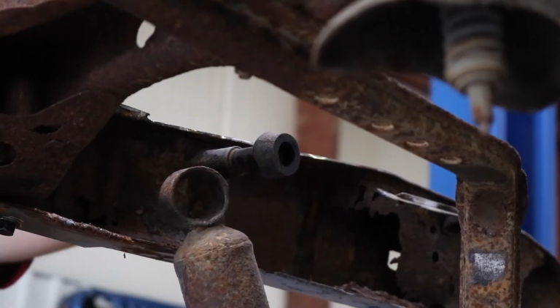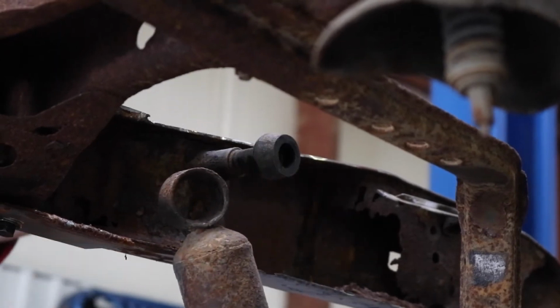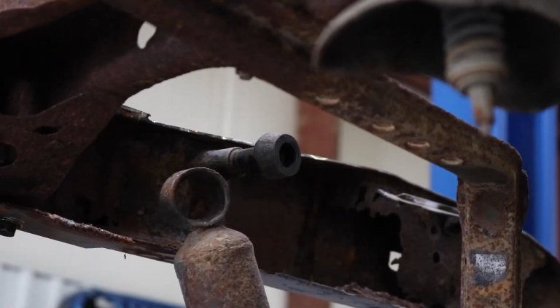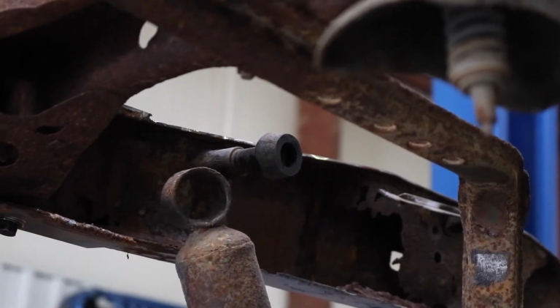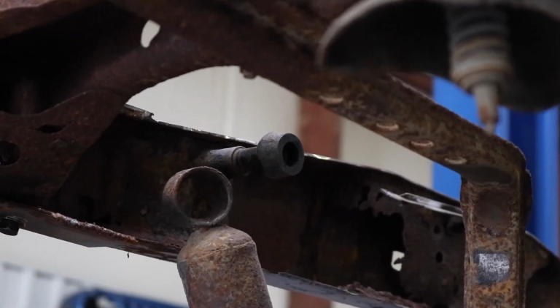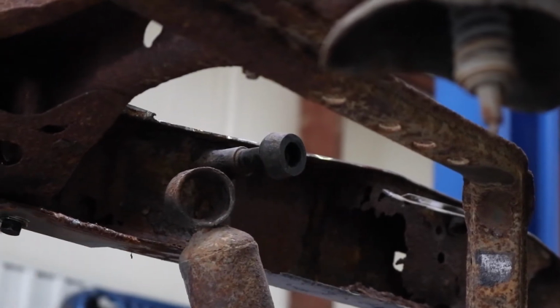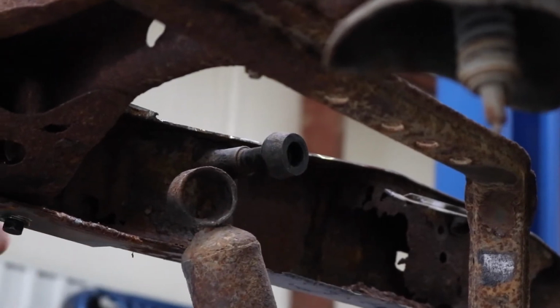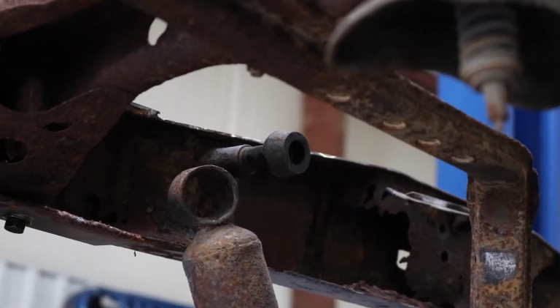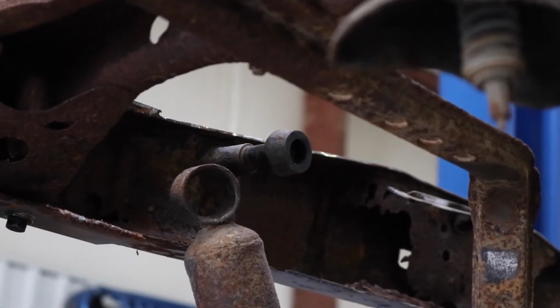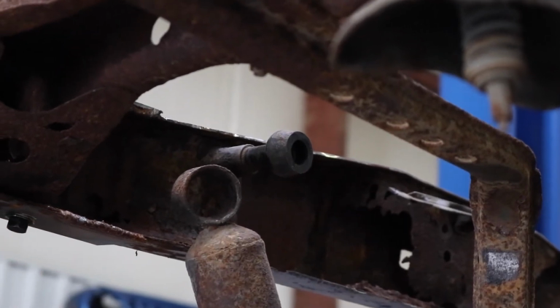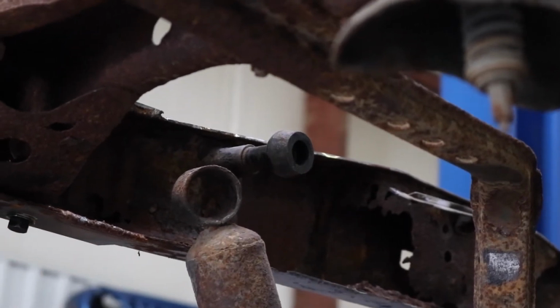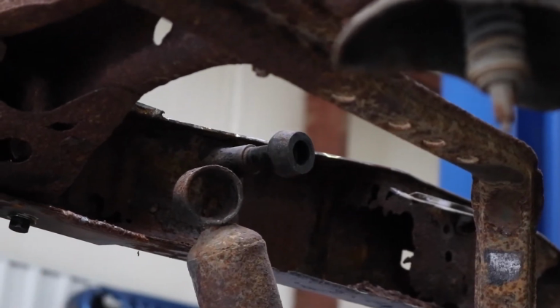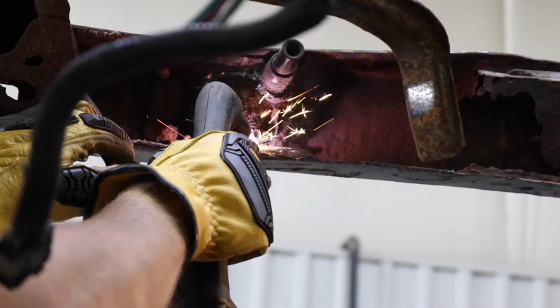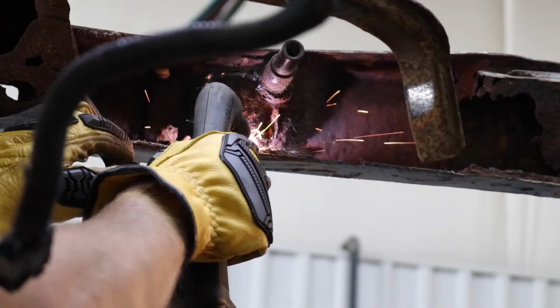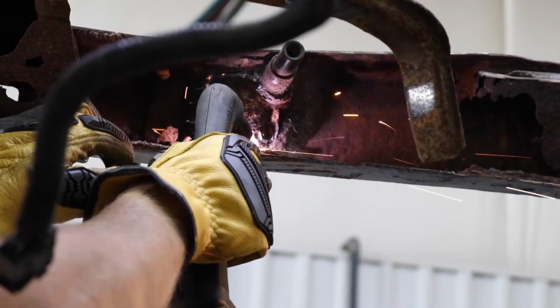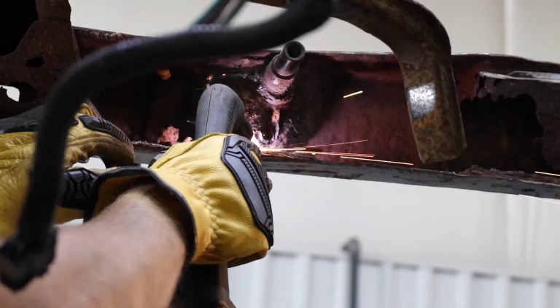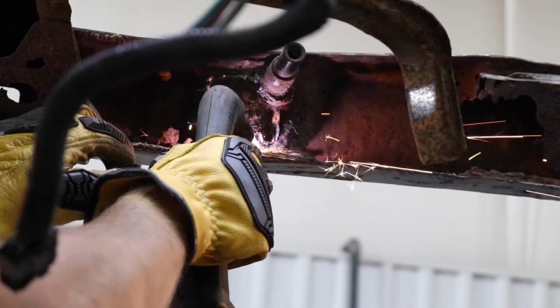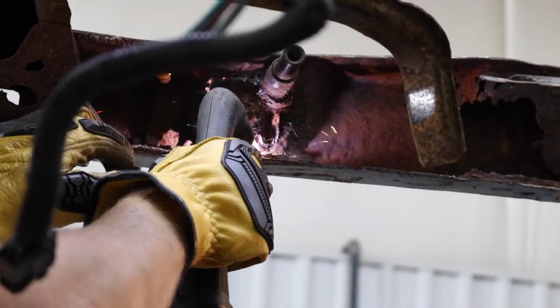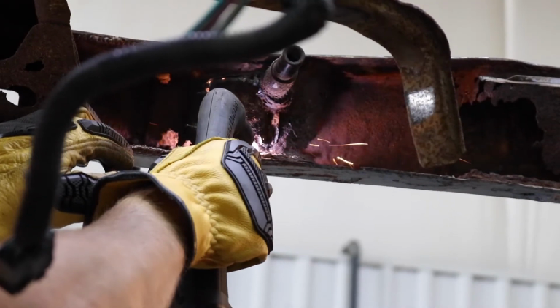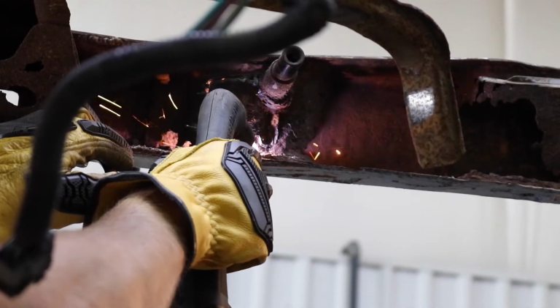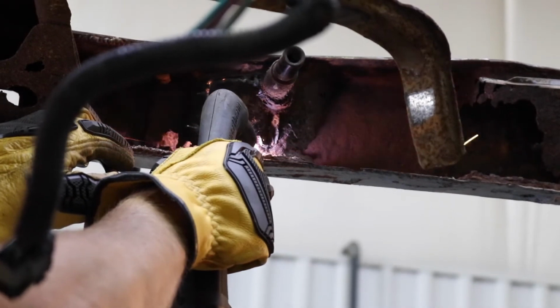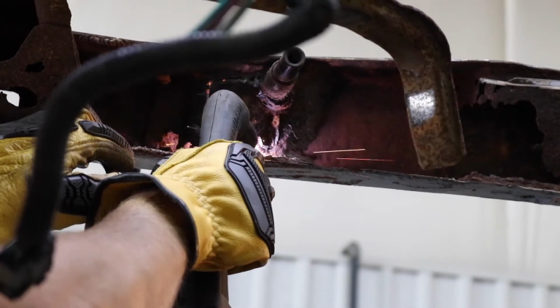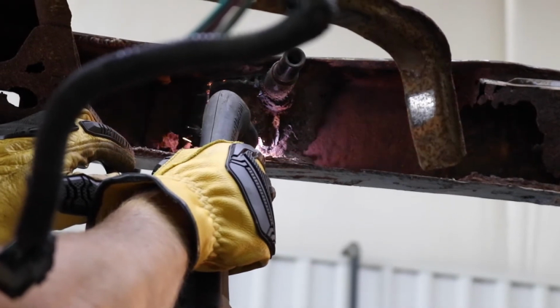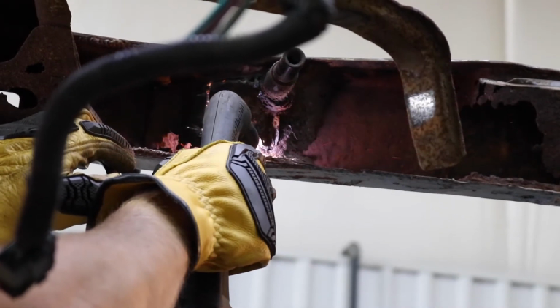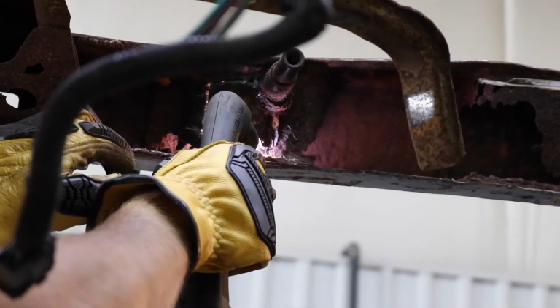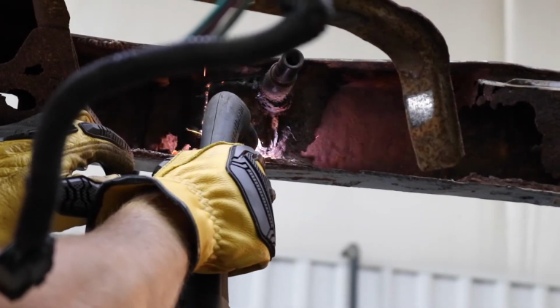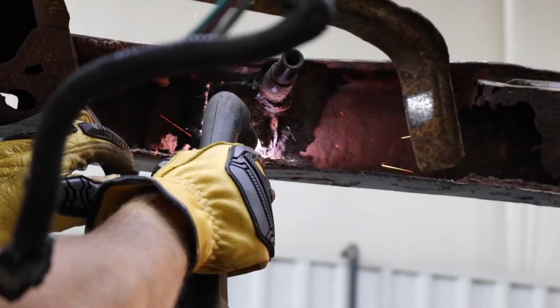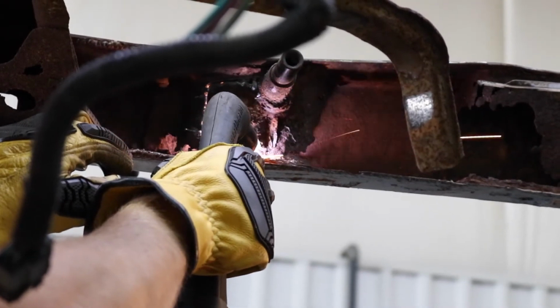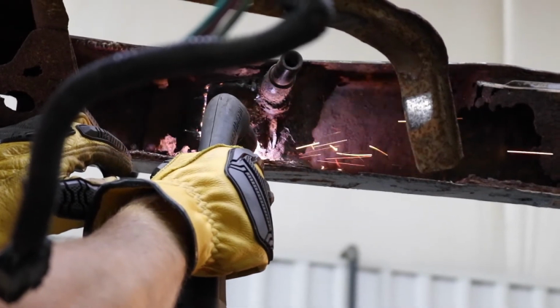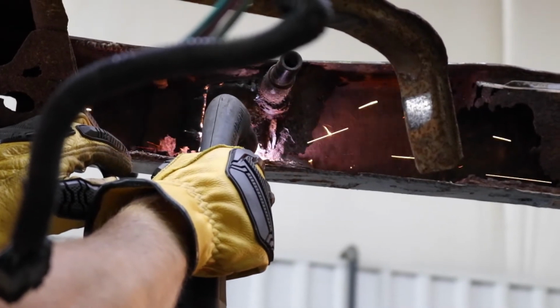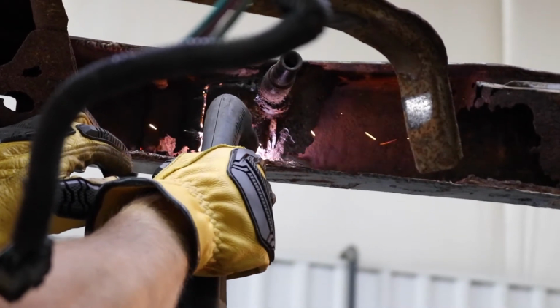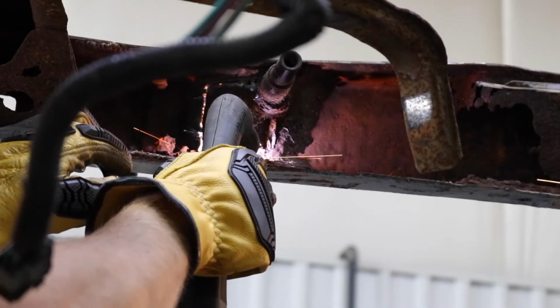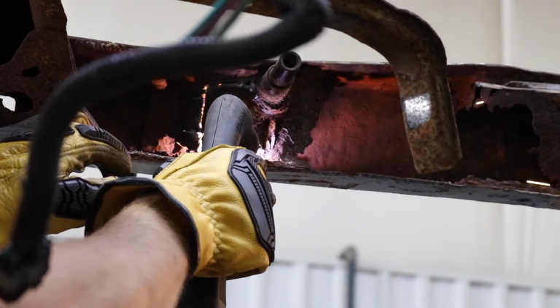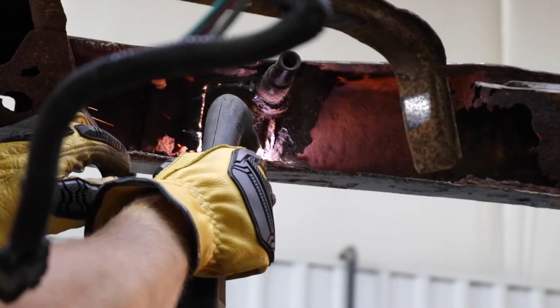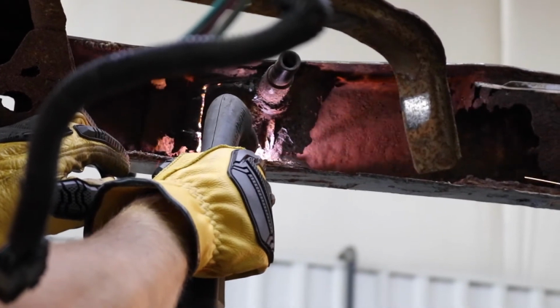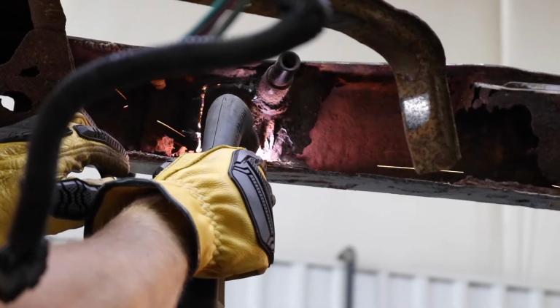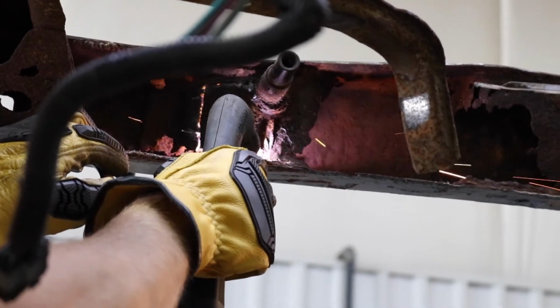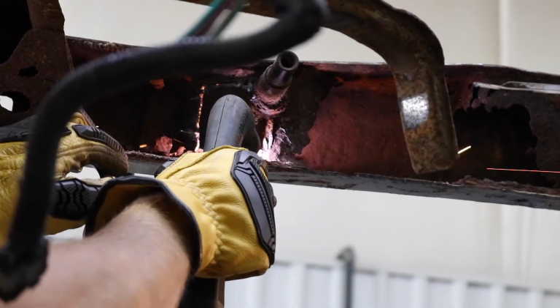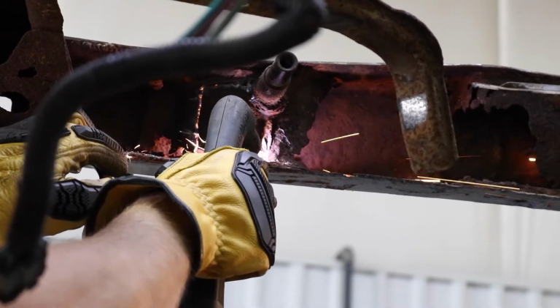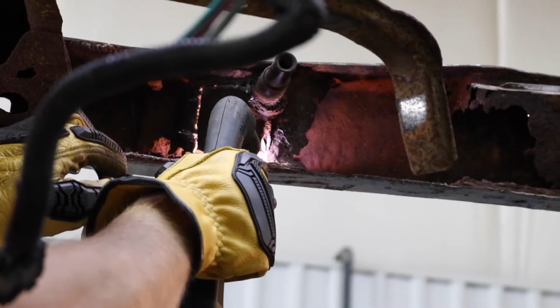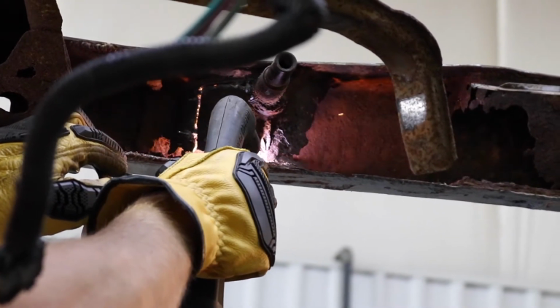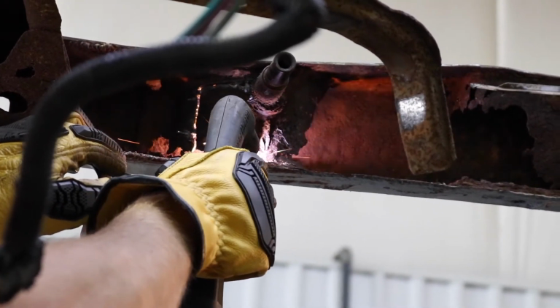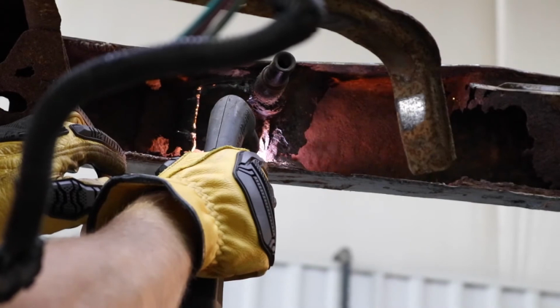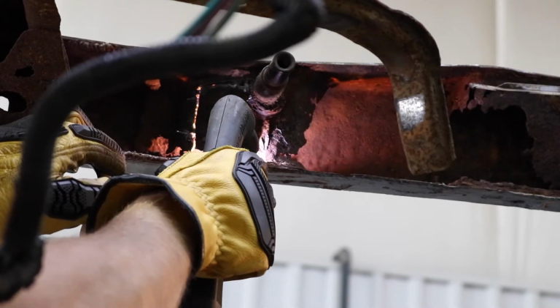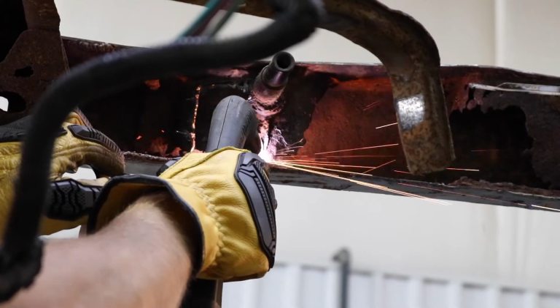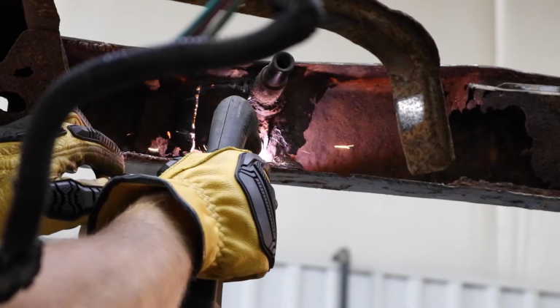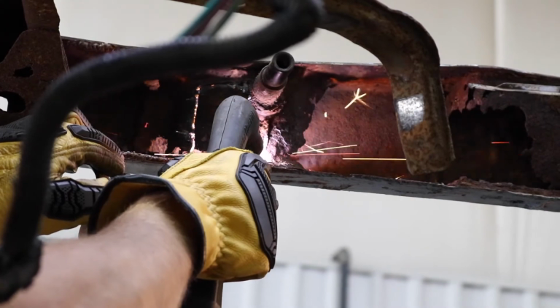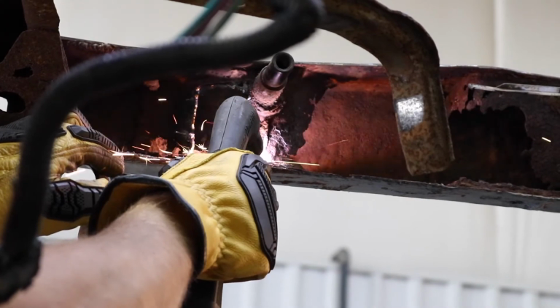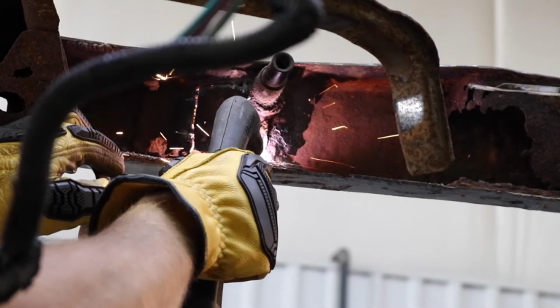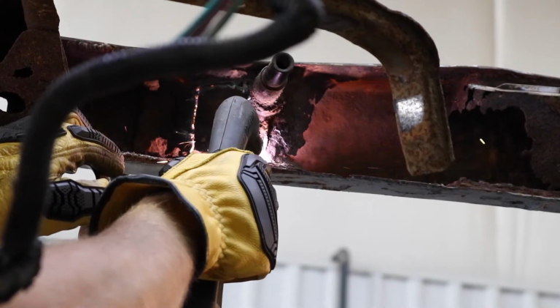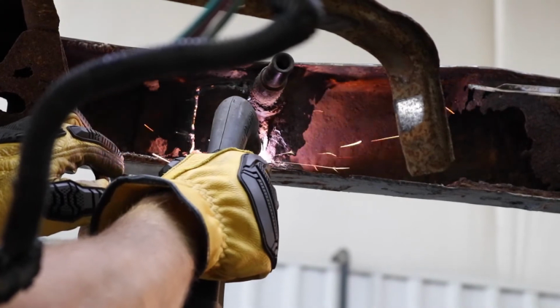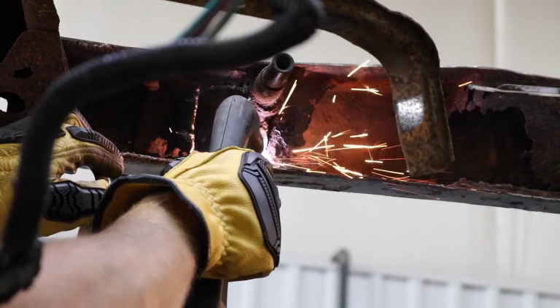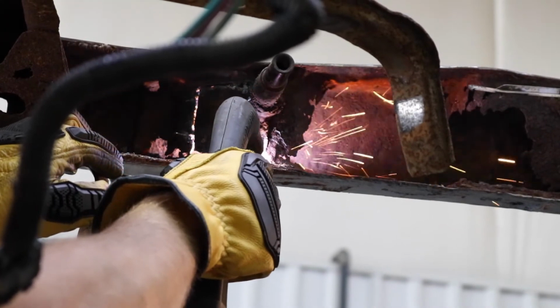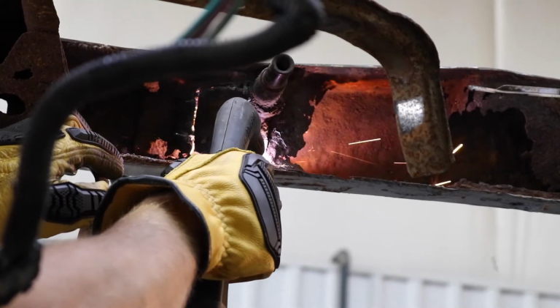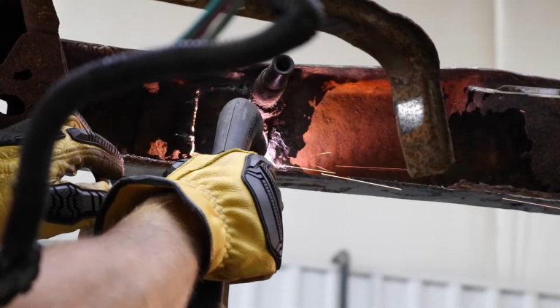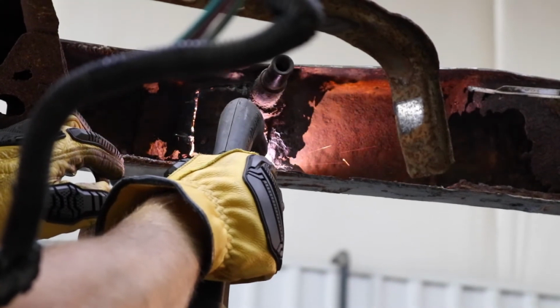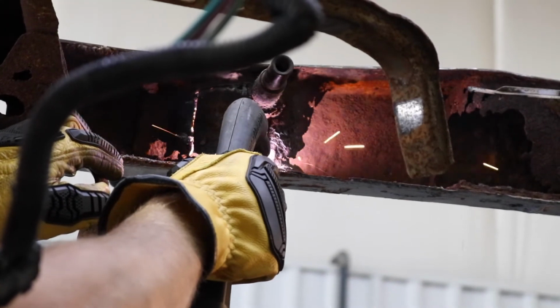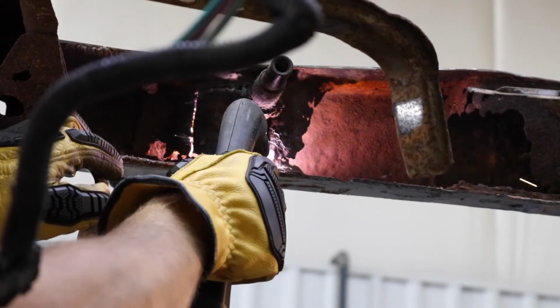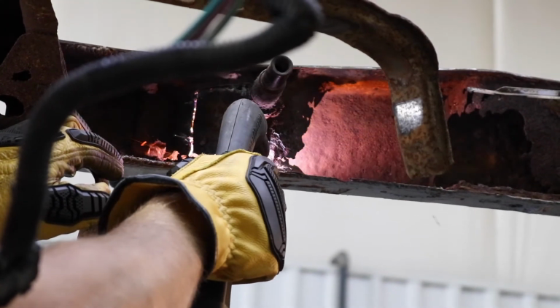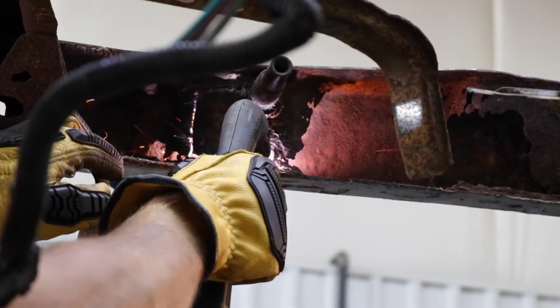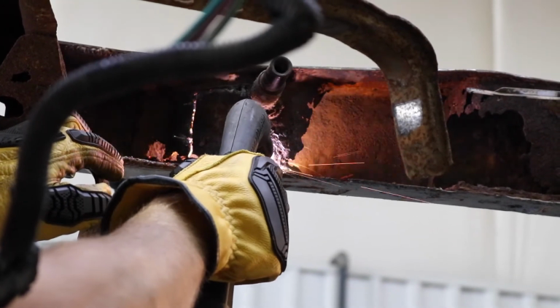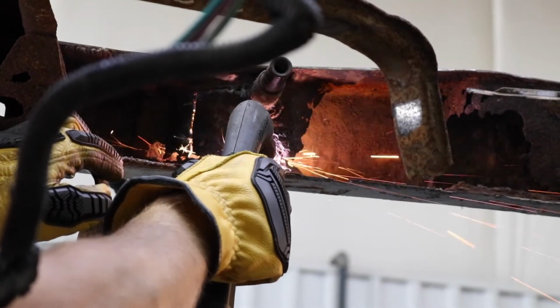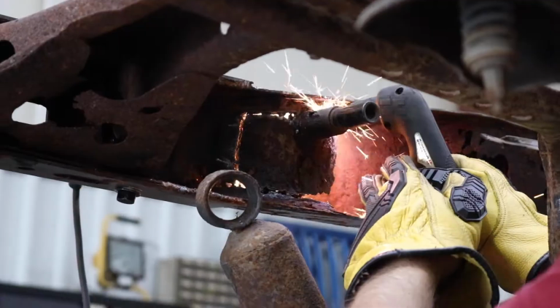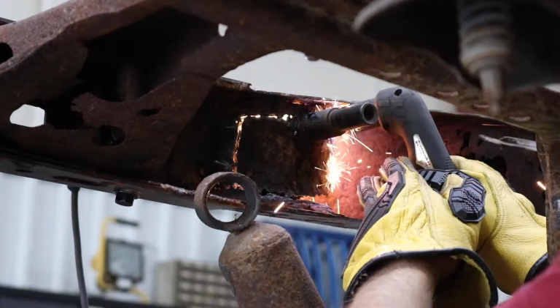Step 5. Begin cutting away the bracket and stud while trying to avoid damaging the frame rail.